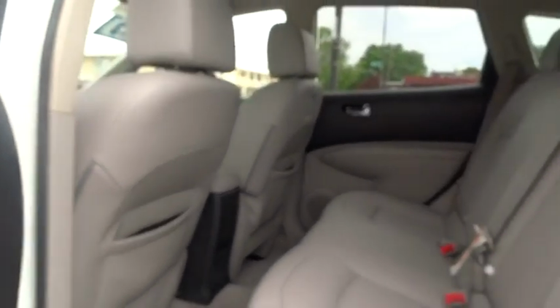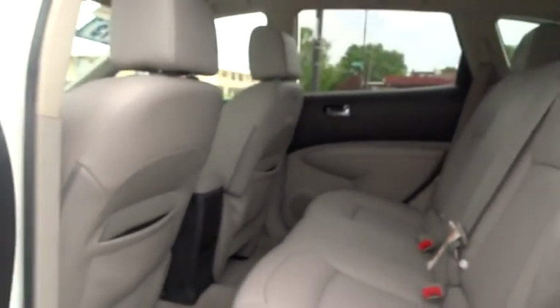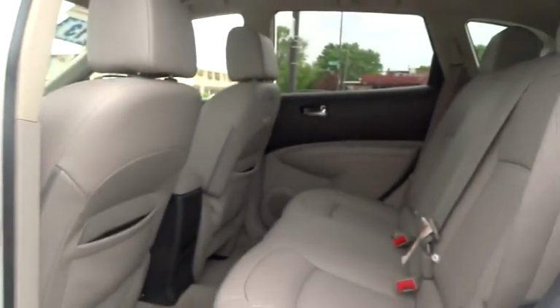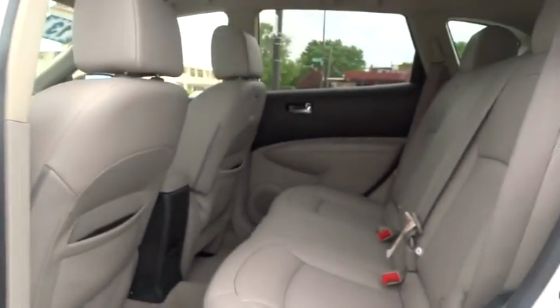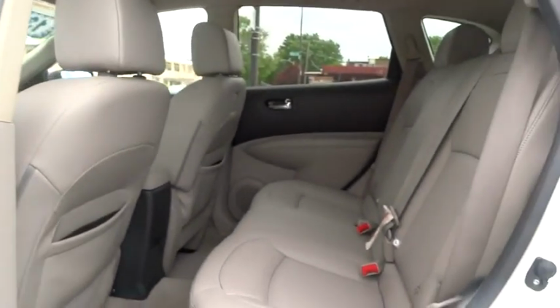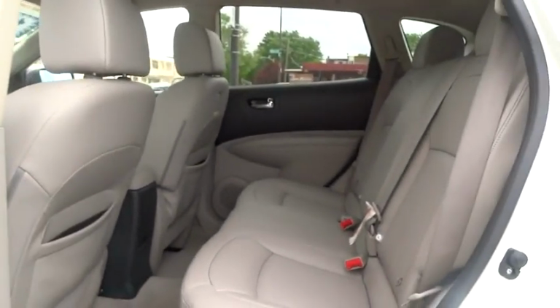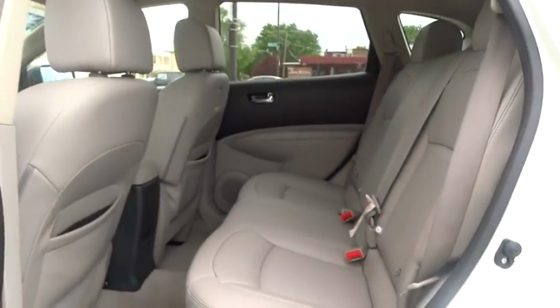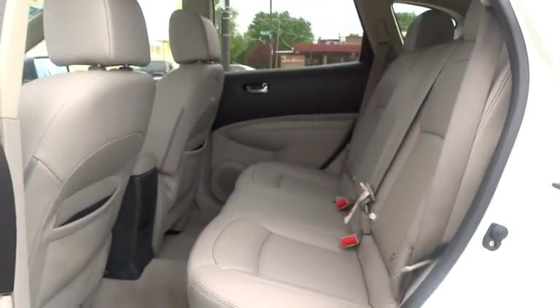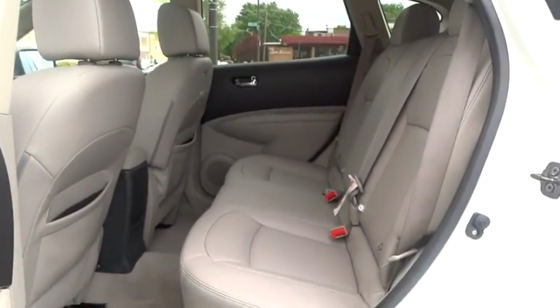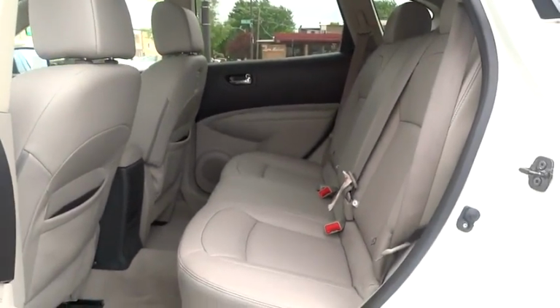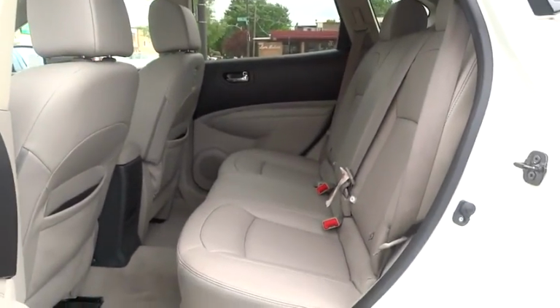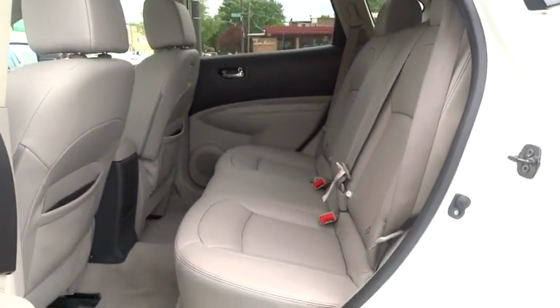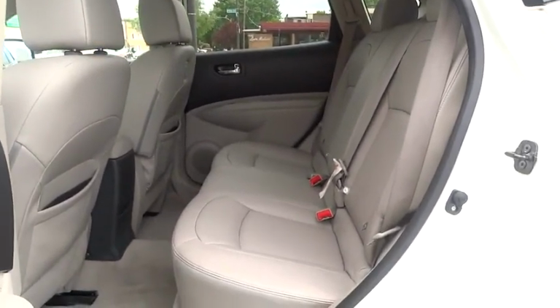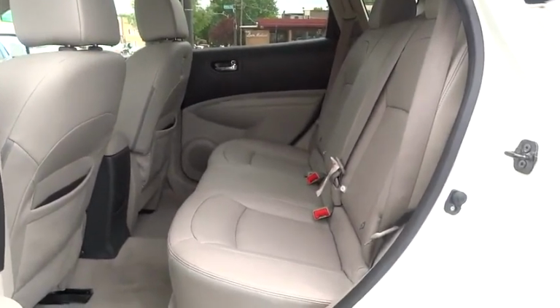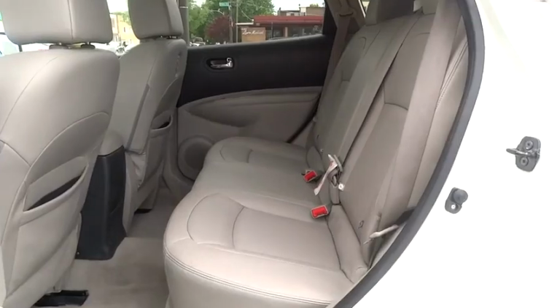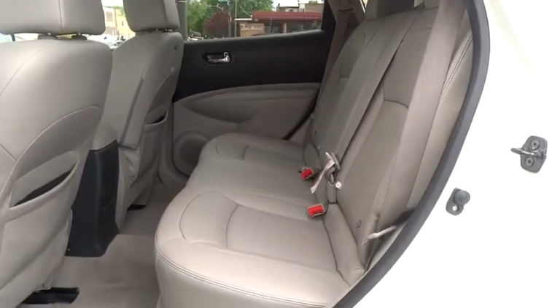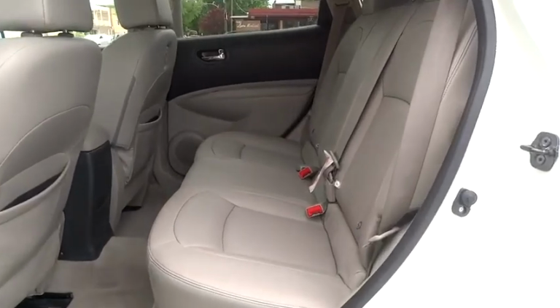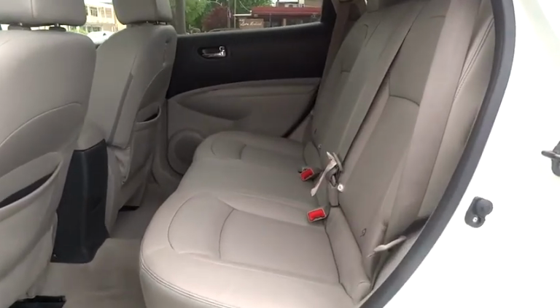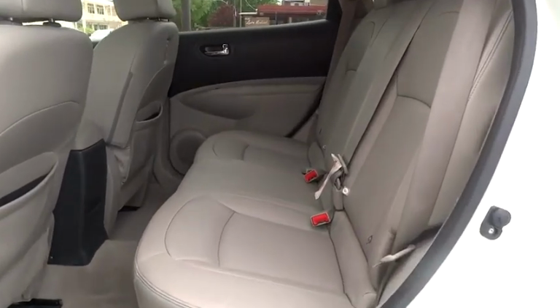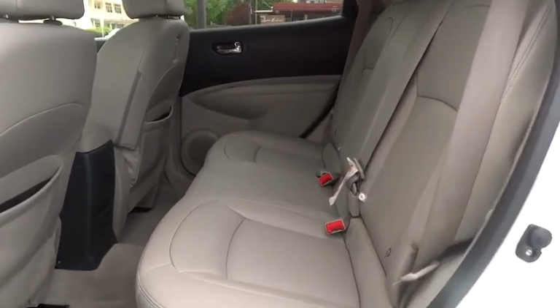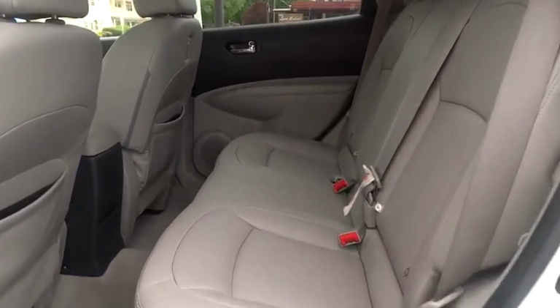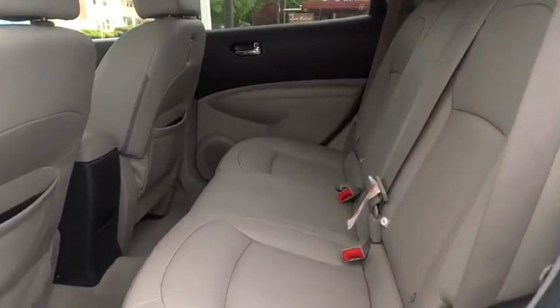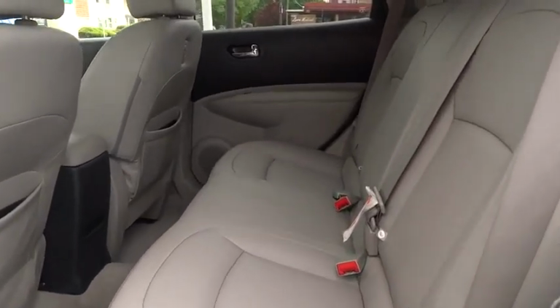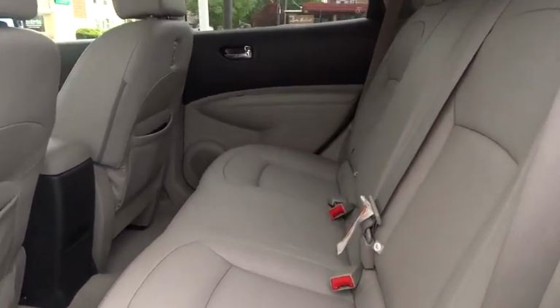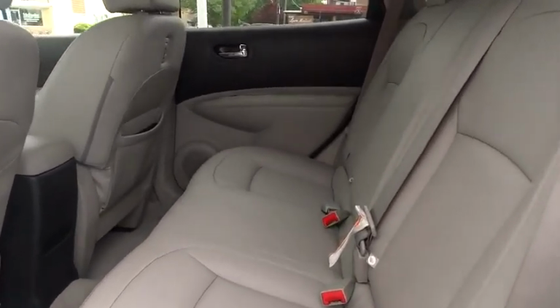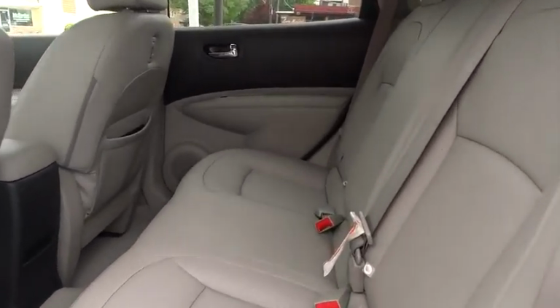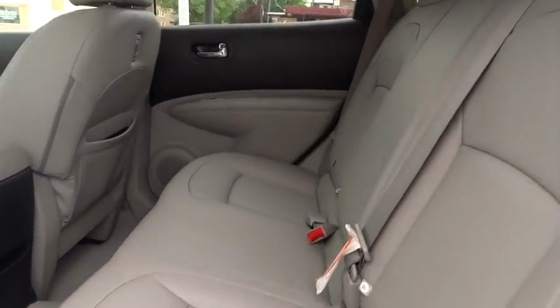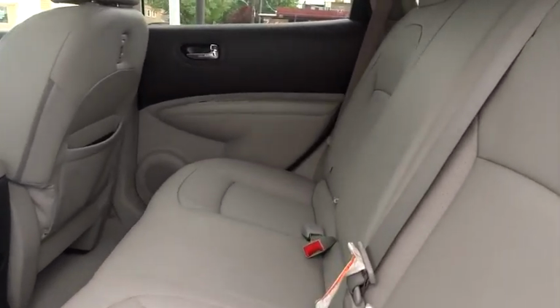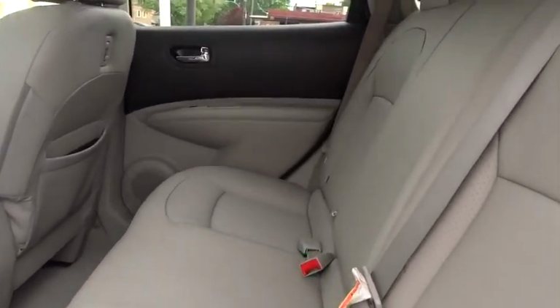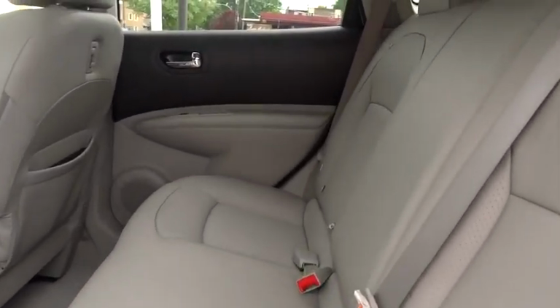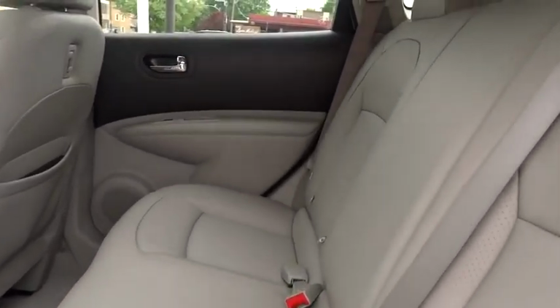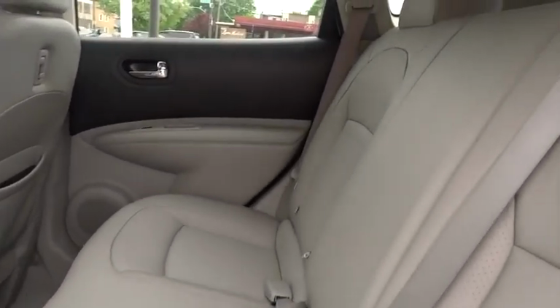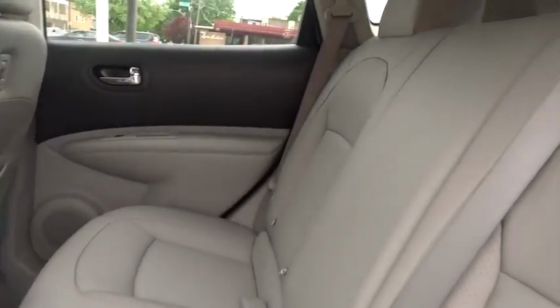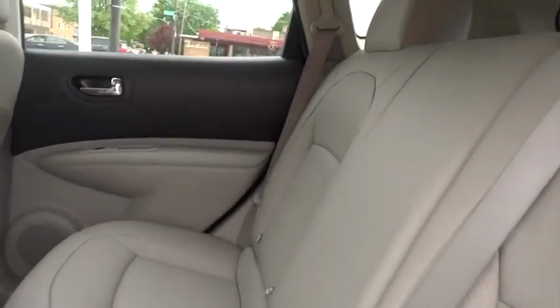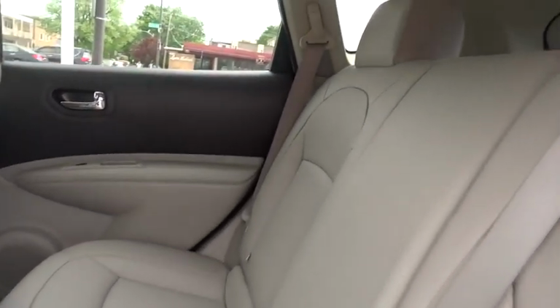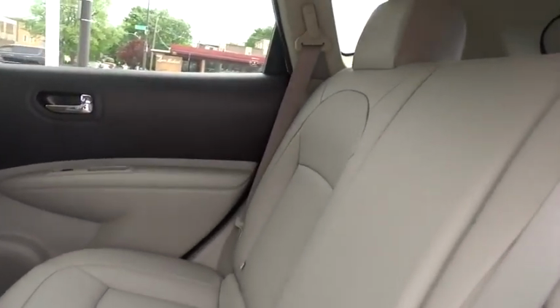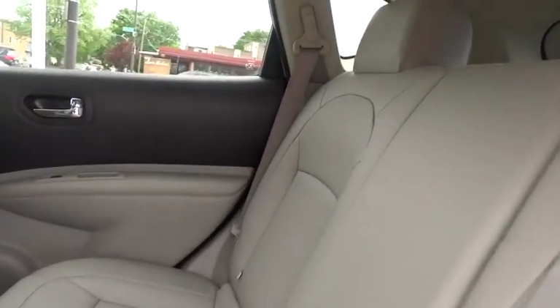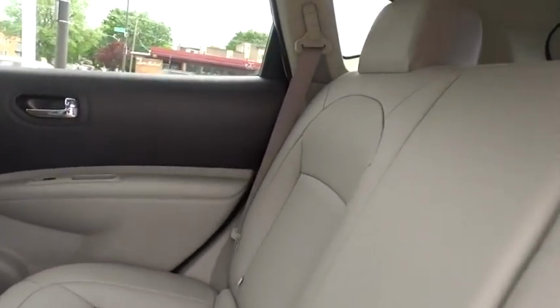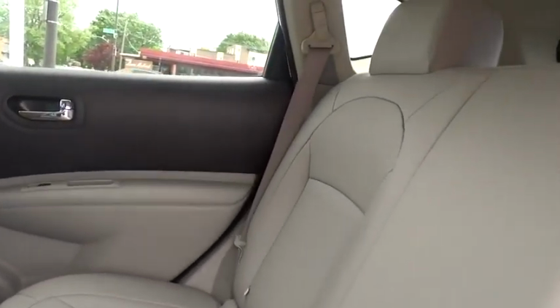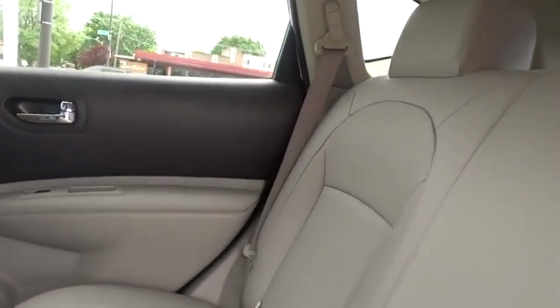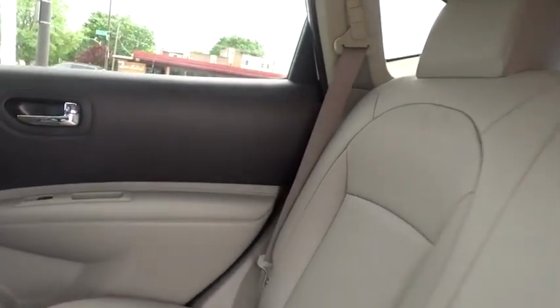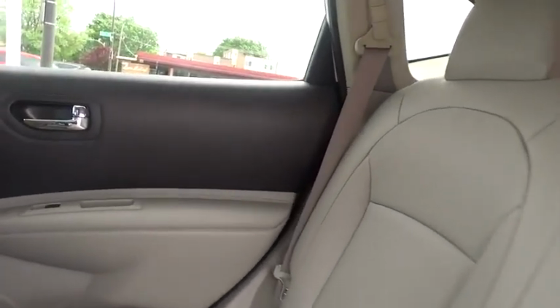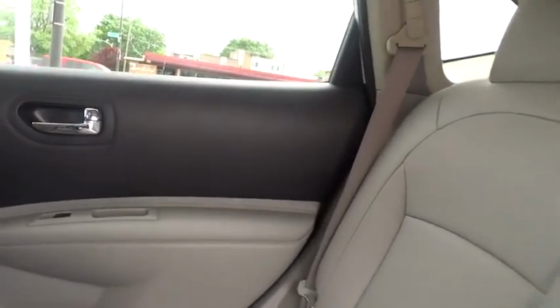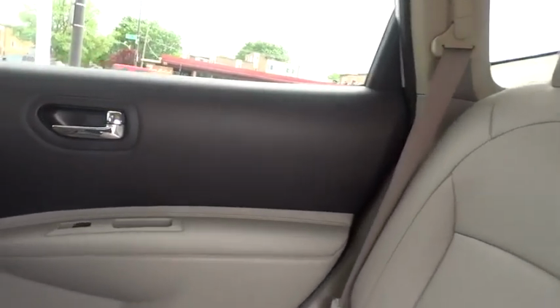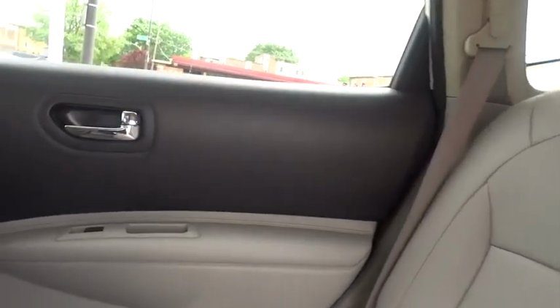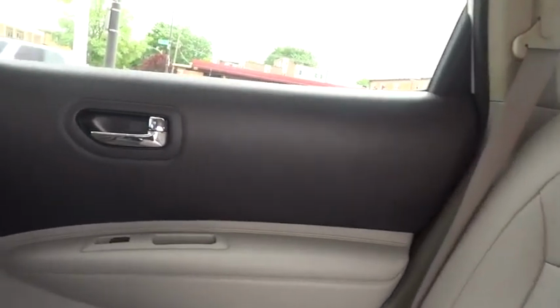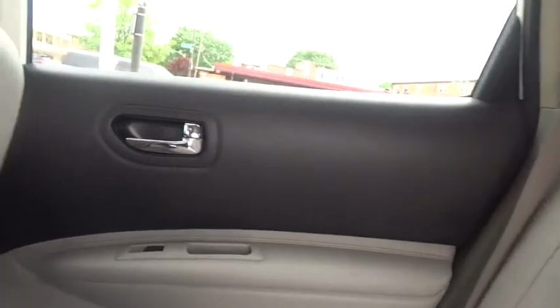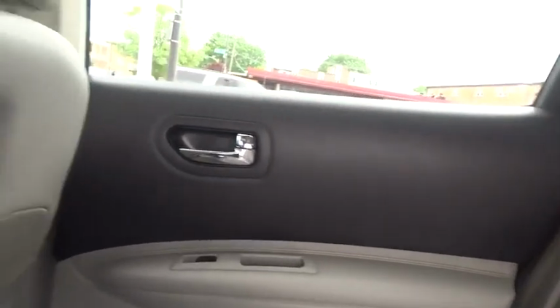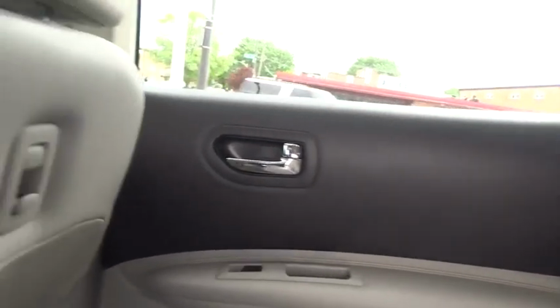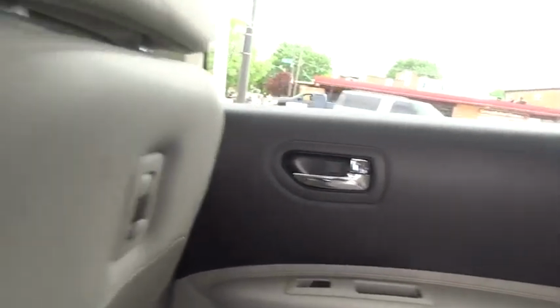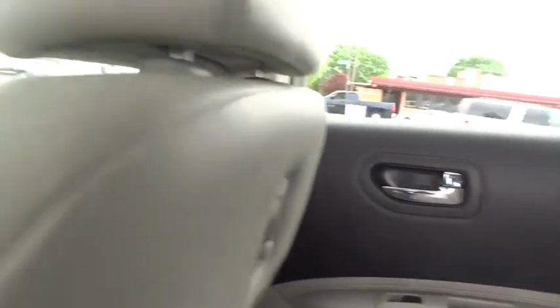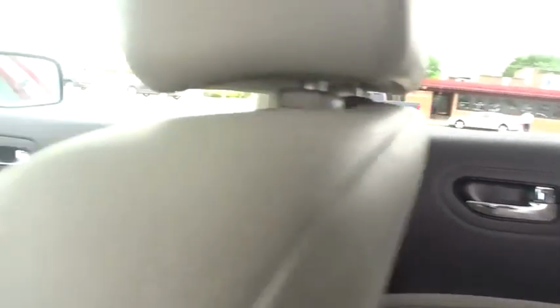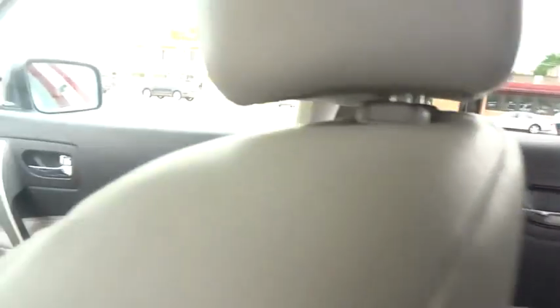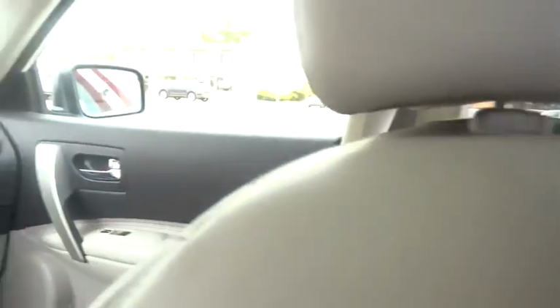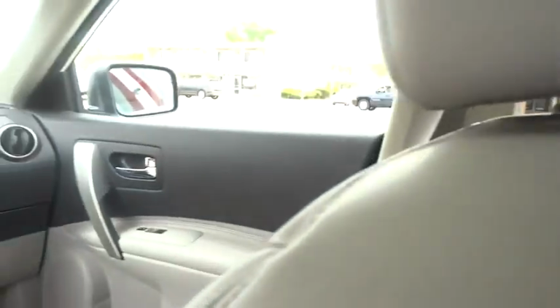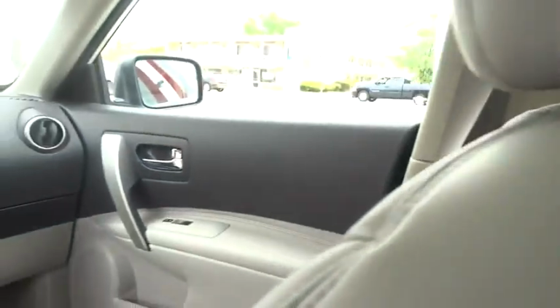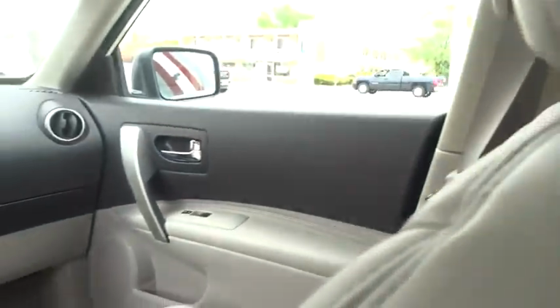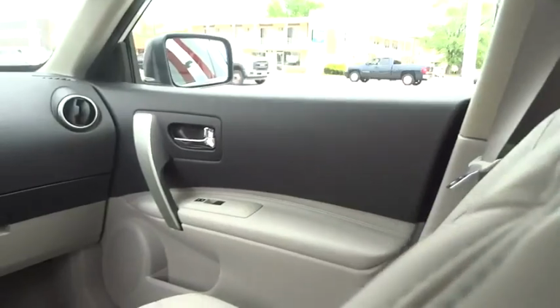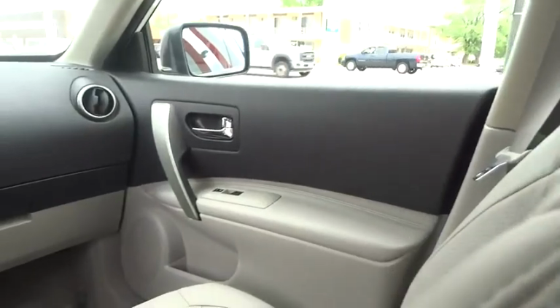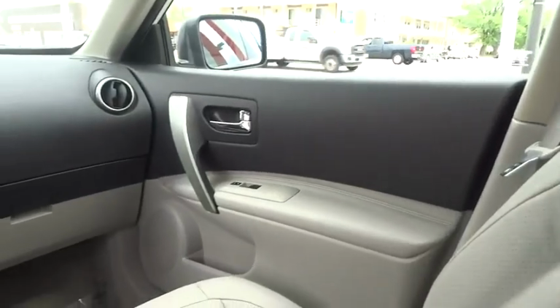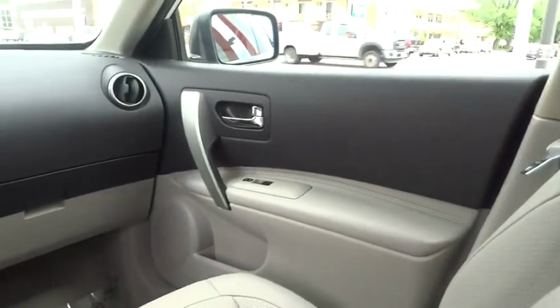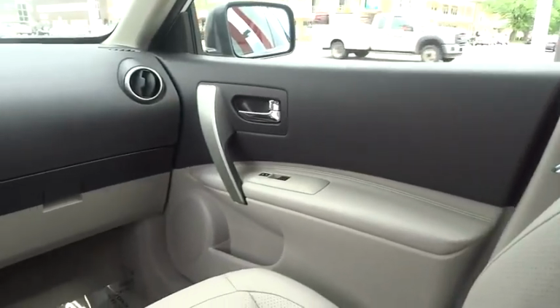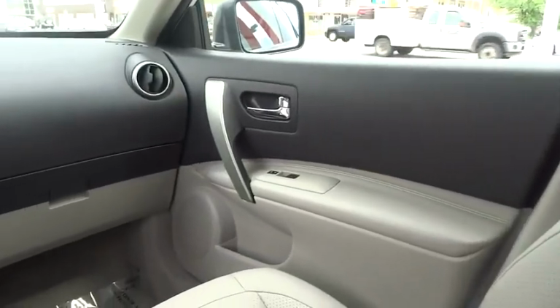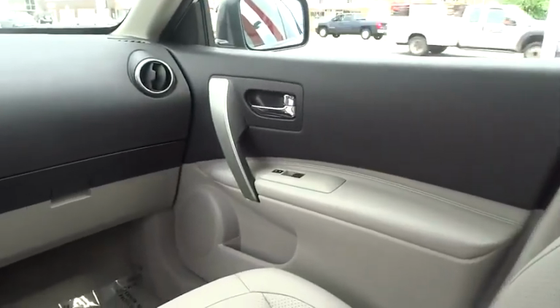Keyless start, auto-dimming rear-view mirror, aluminum wheels, four-wheel disc brakes, cruise control, AM-FM stereo radio.